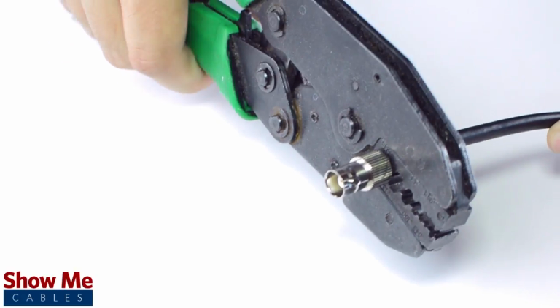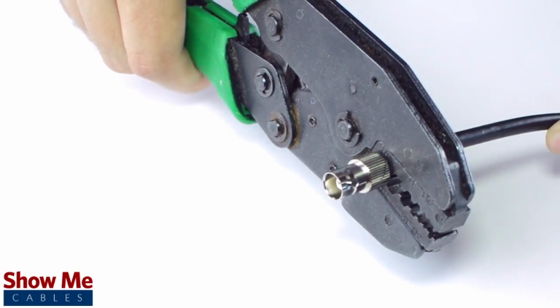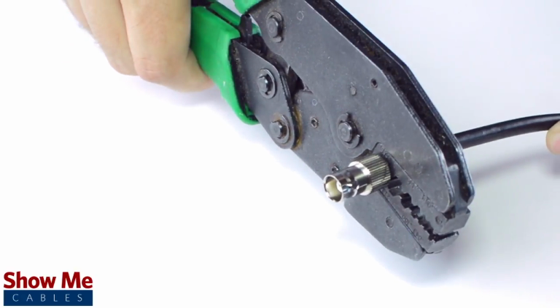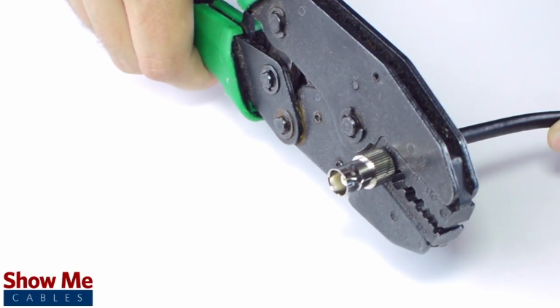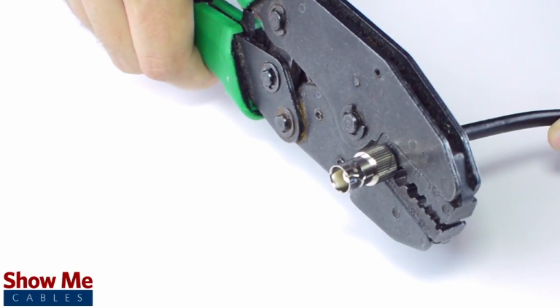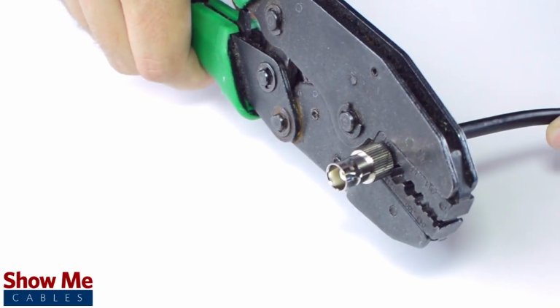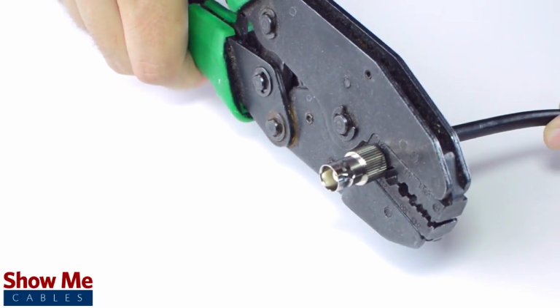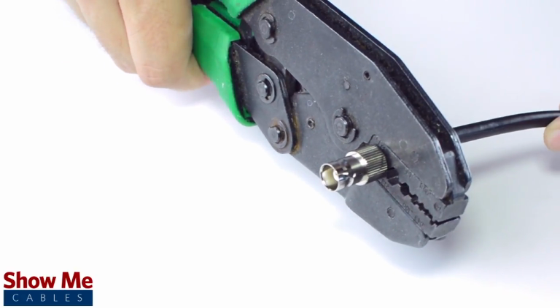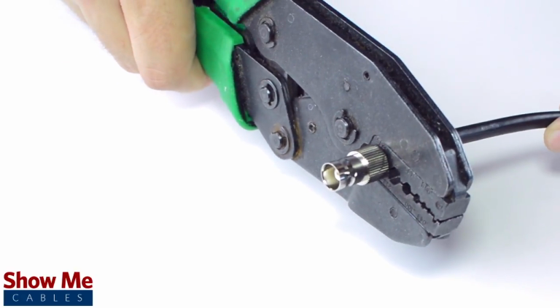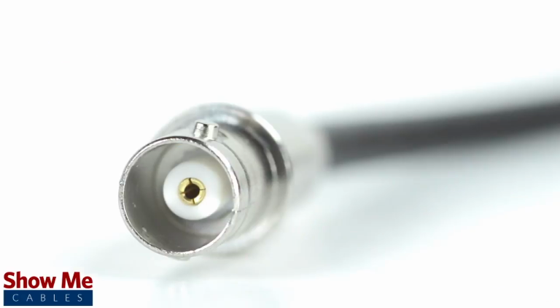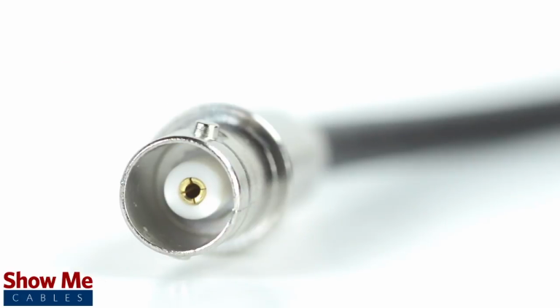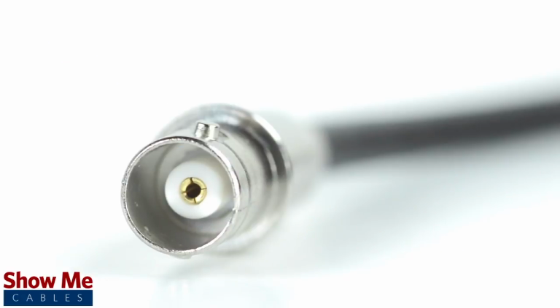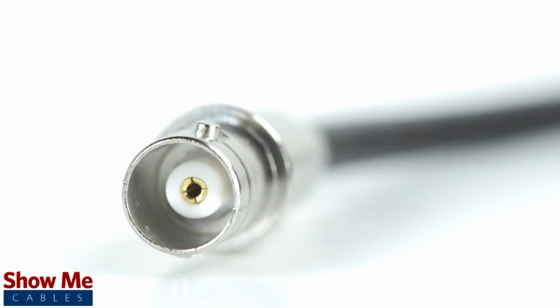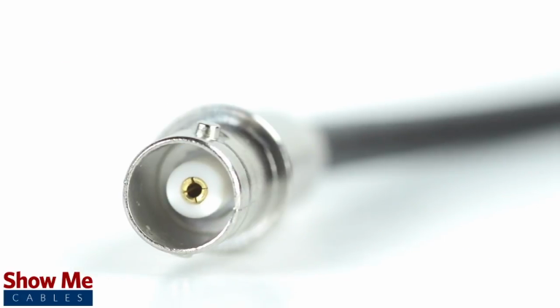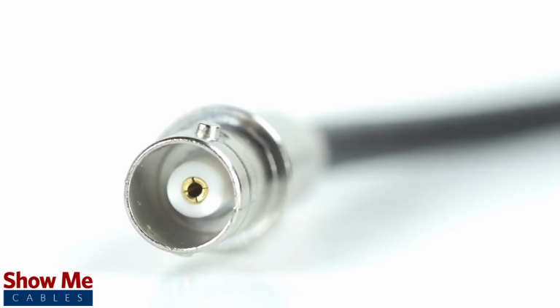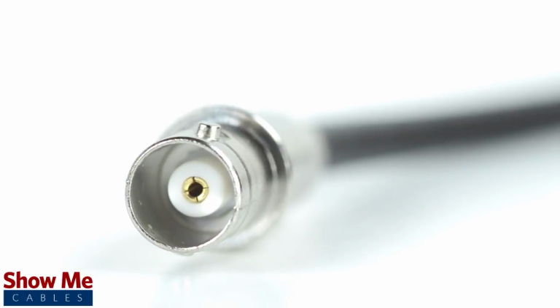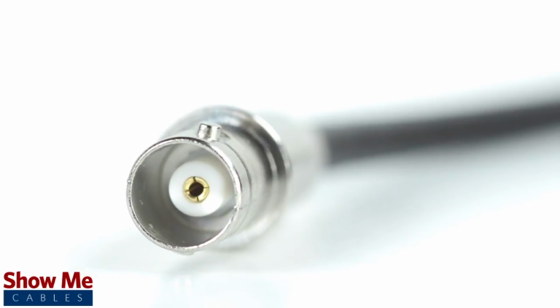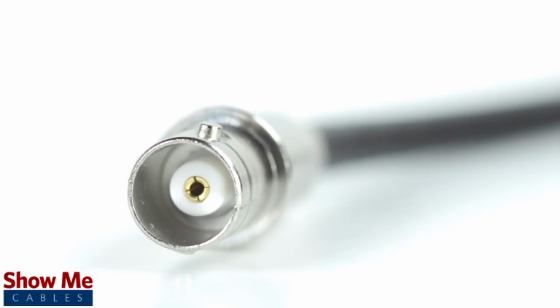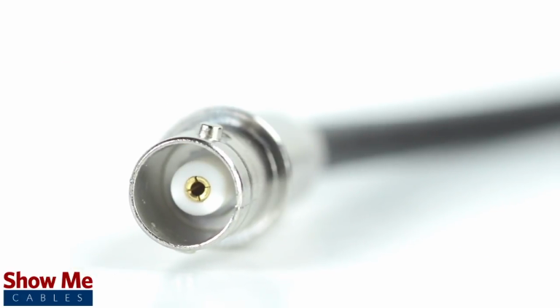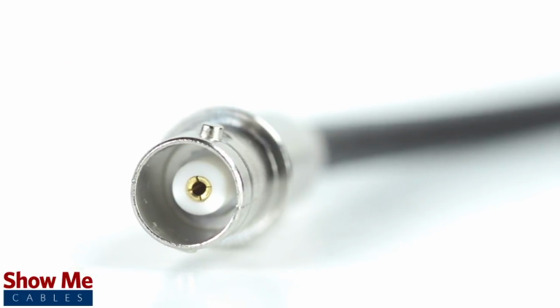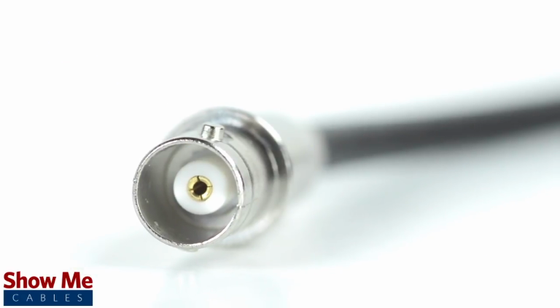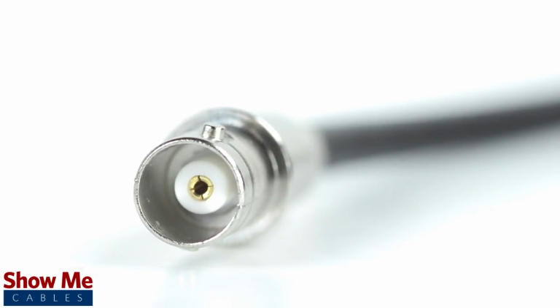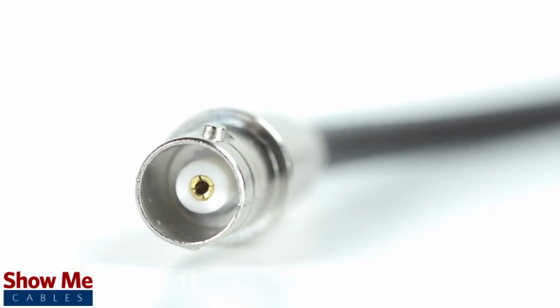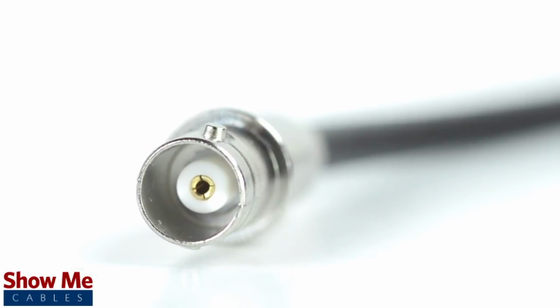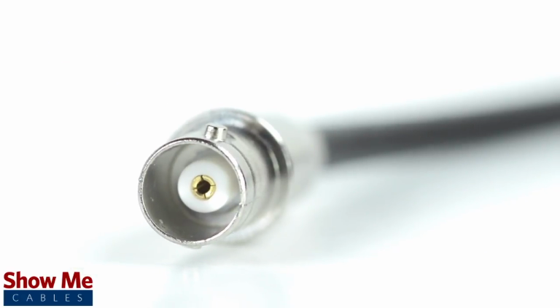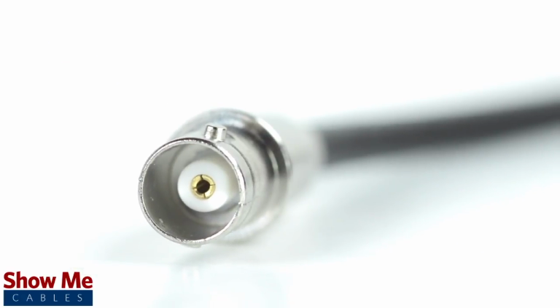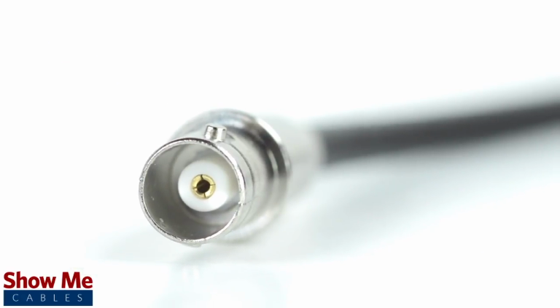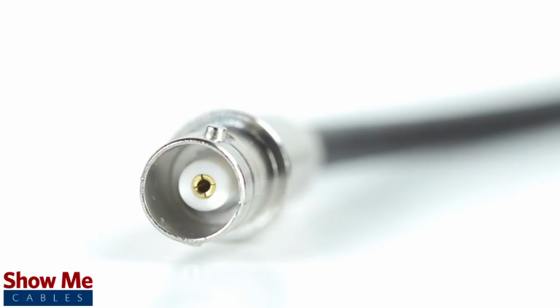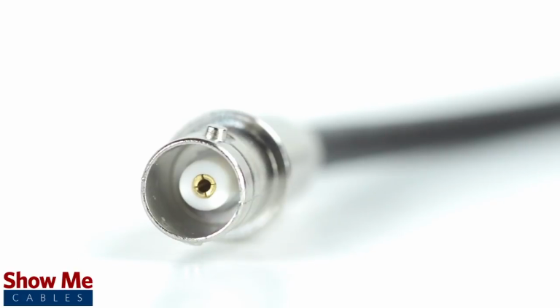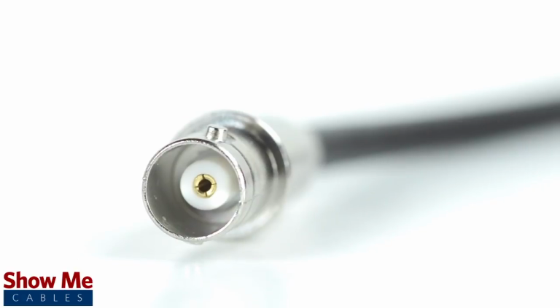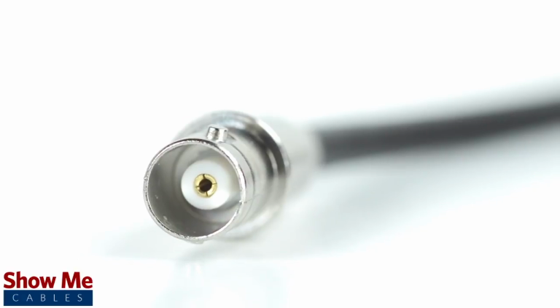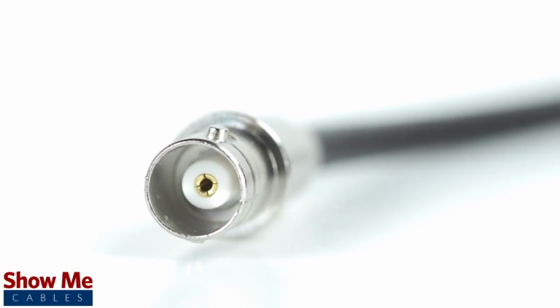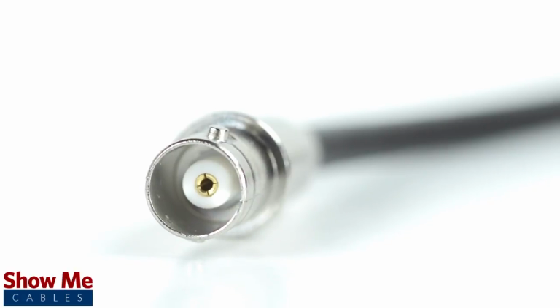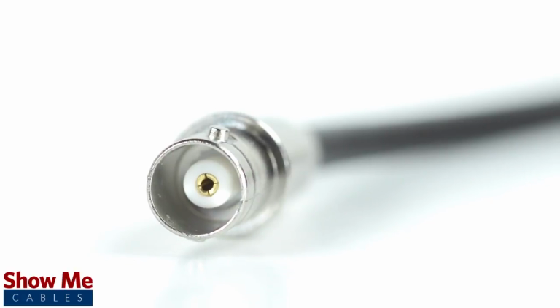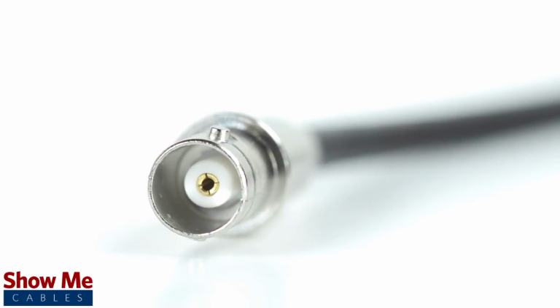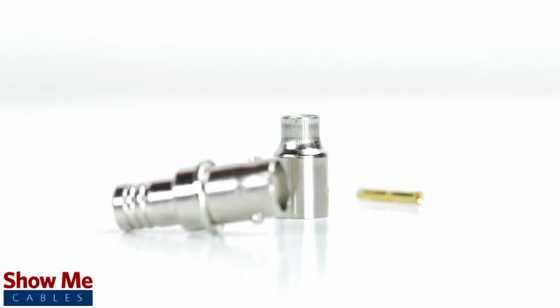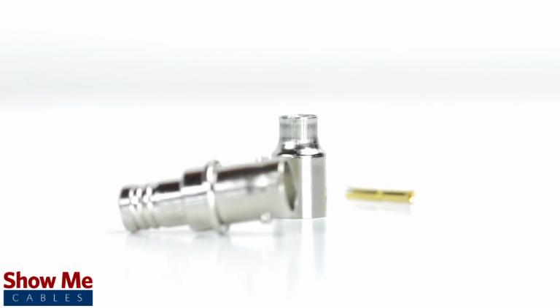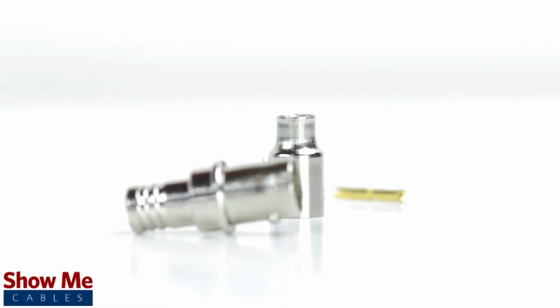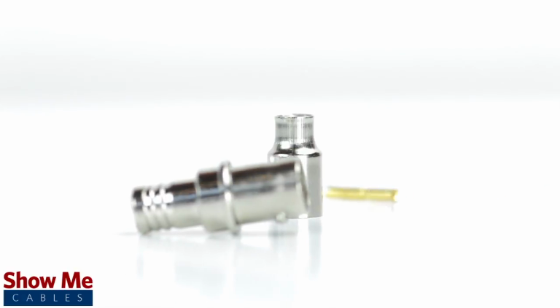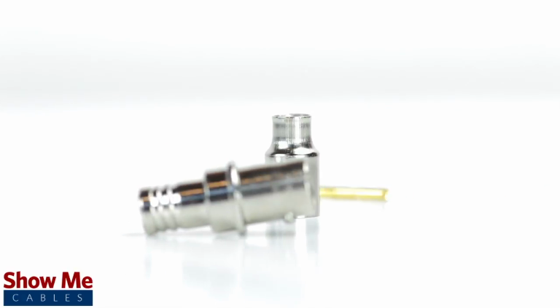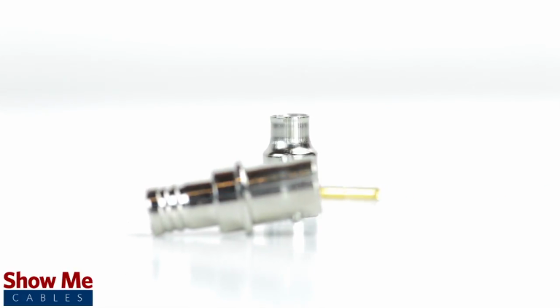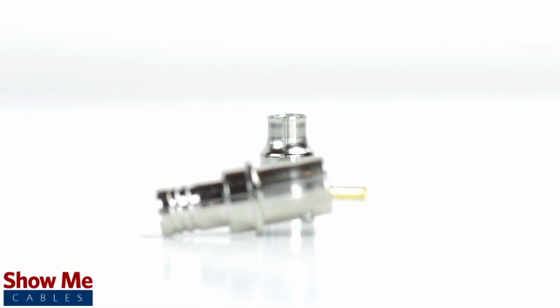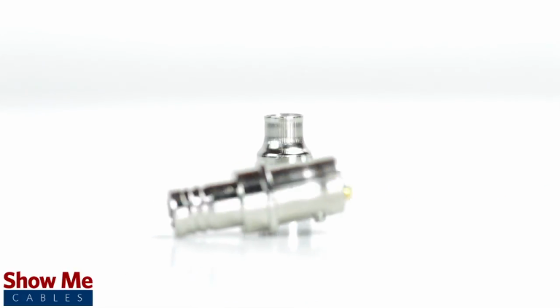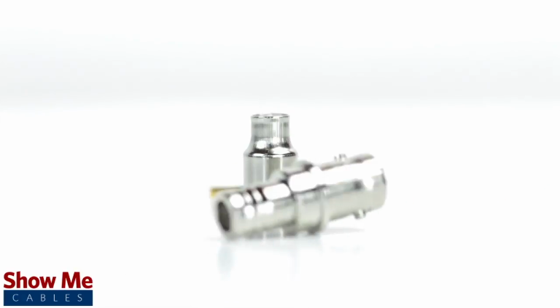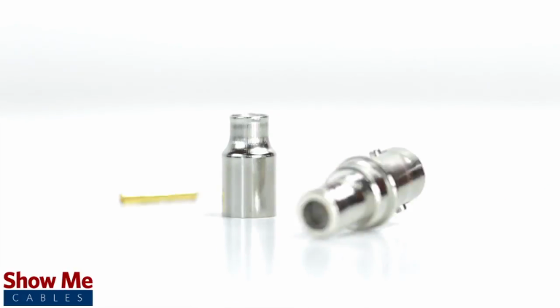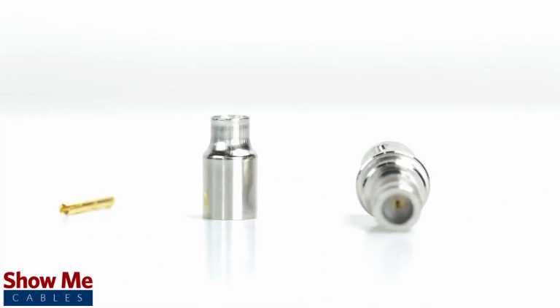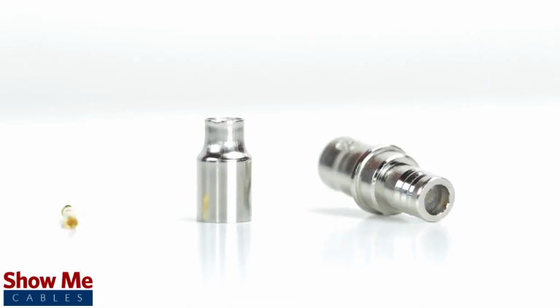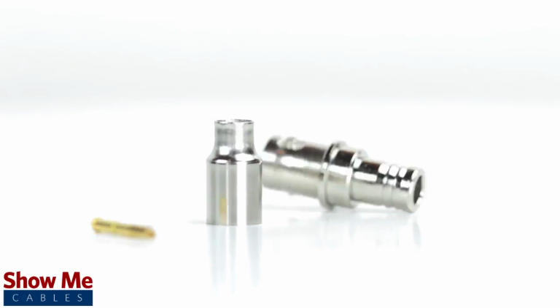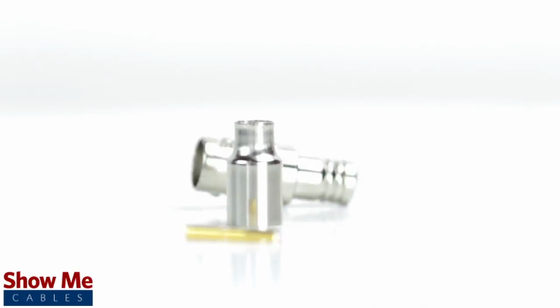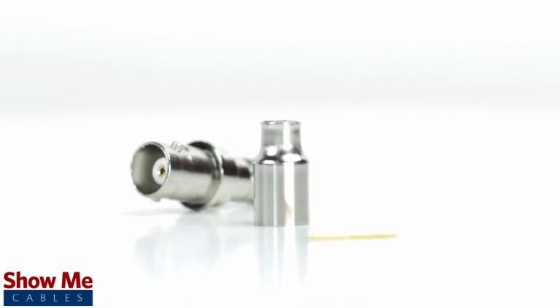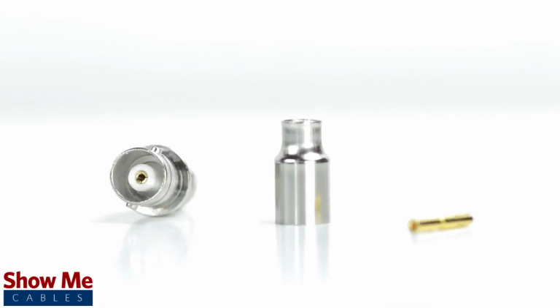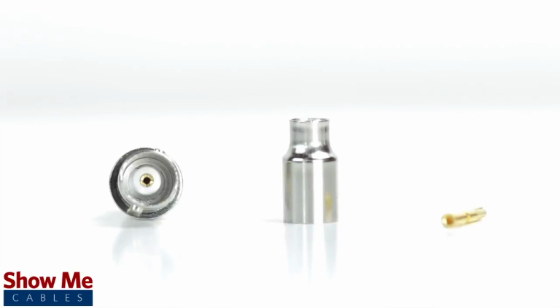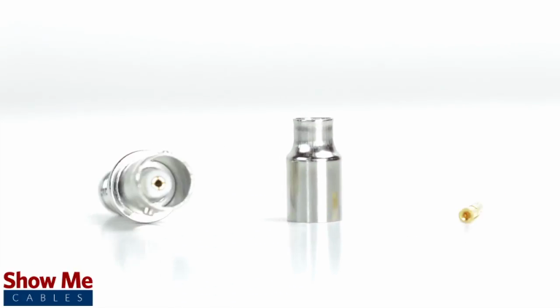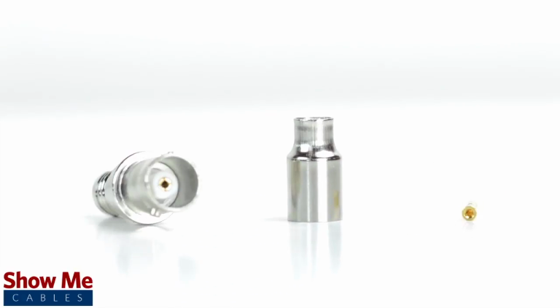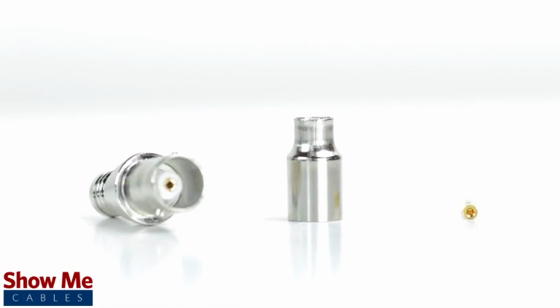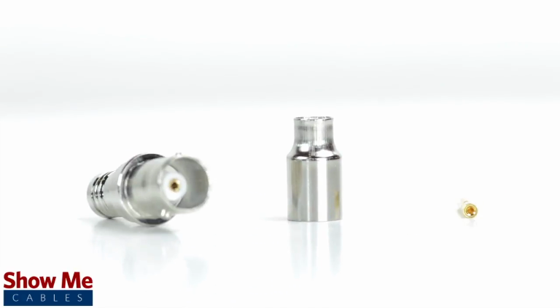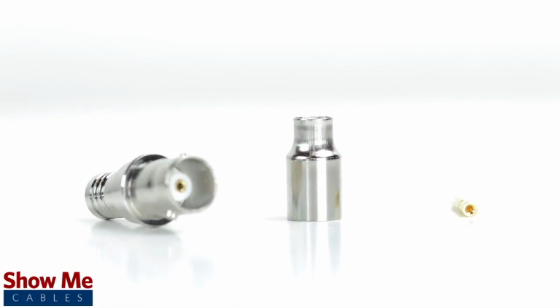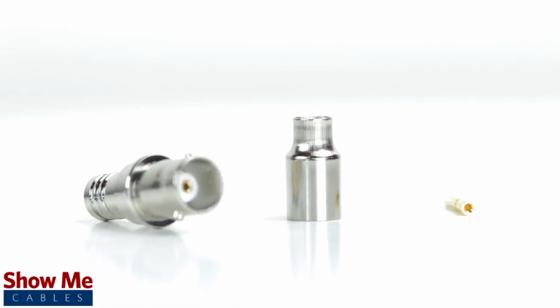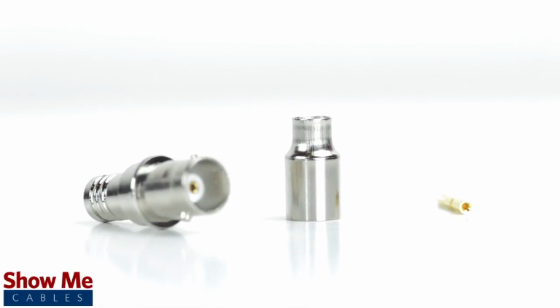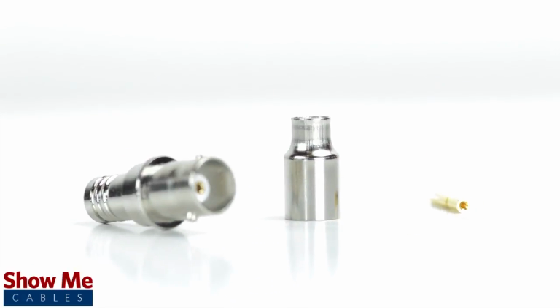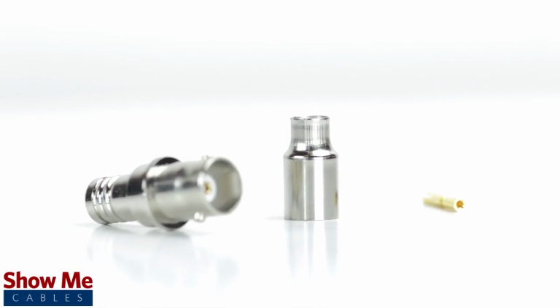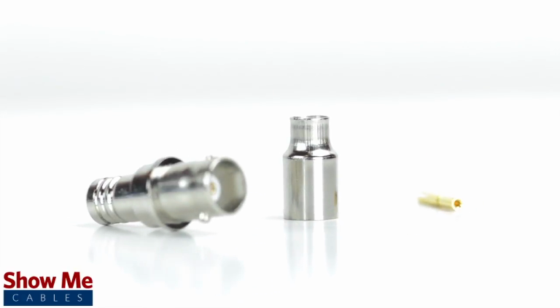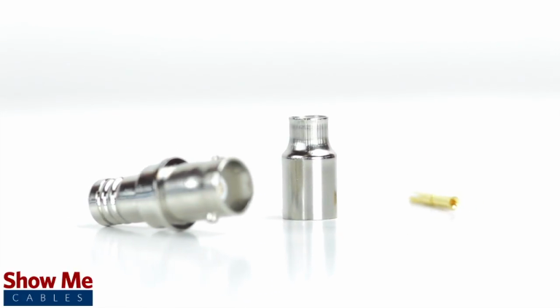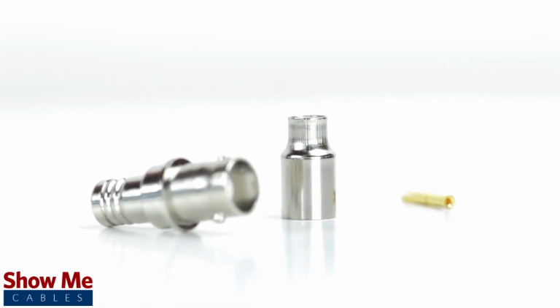Congratulations, you have successfully installed the three-piece BNC connector. For all of your cable and connector needs, choose Show Me Cables.